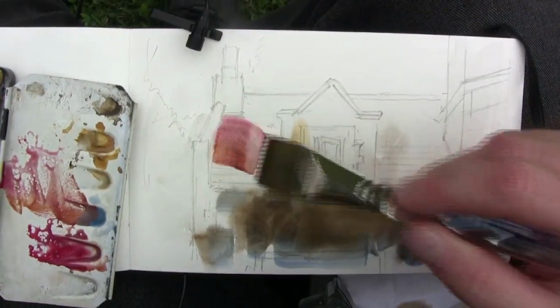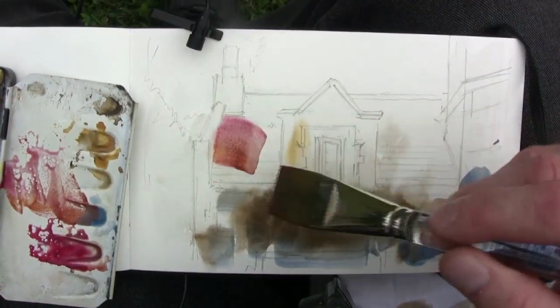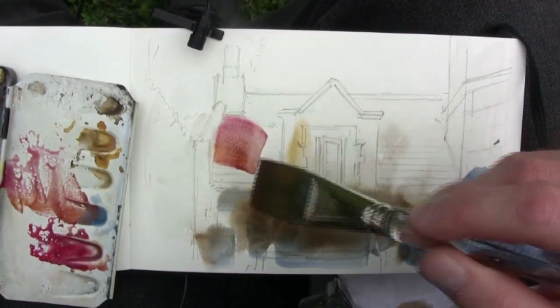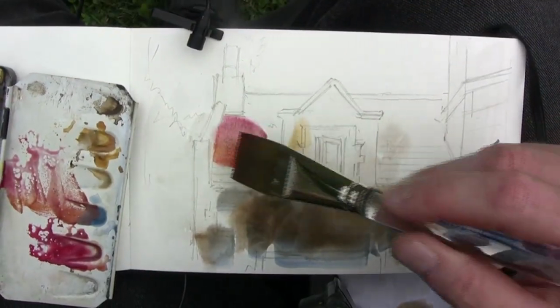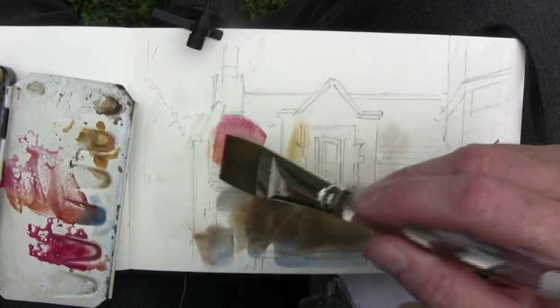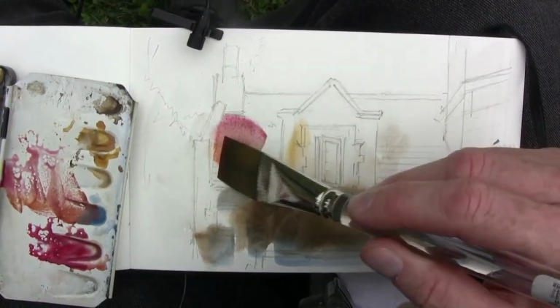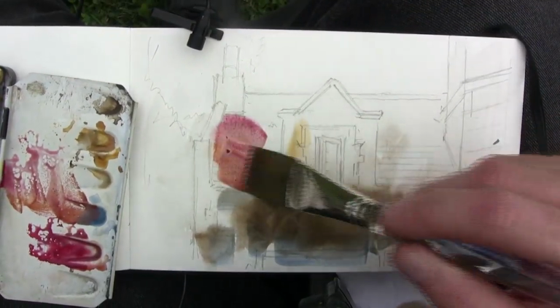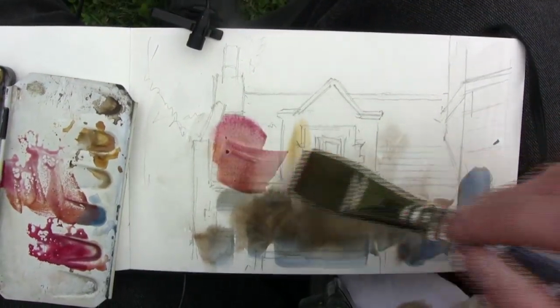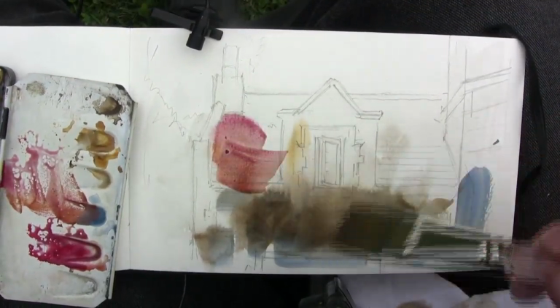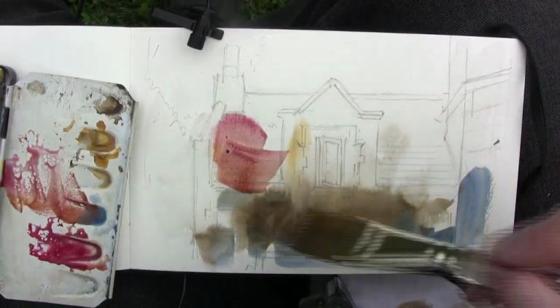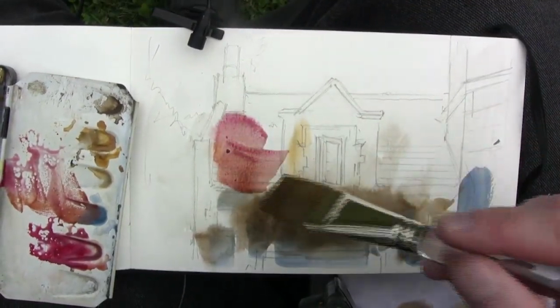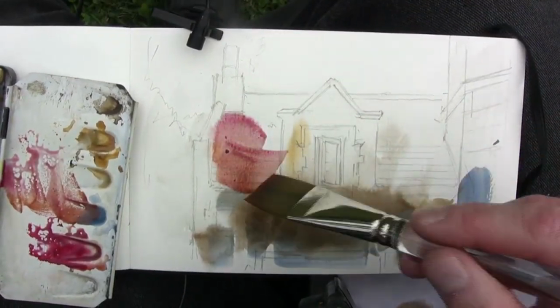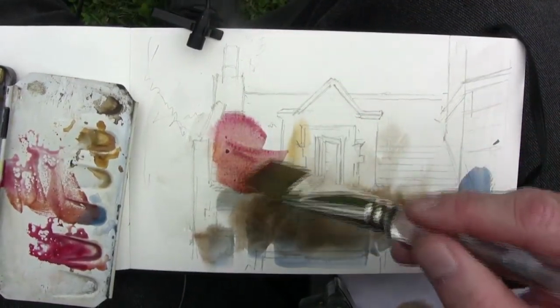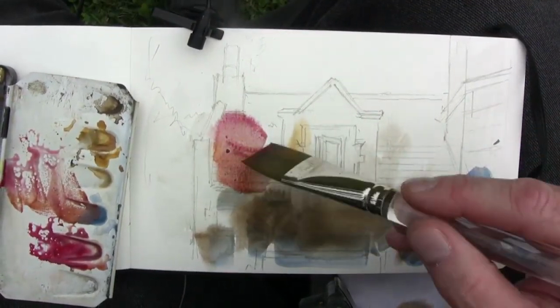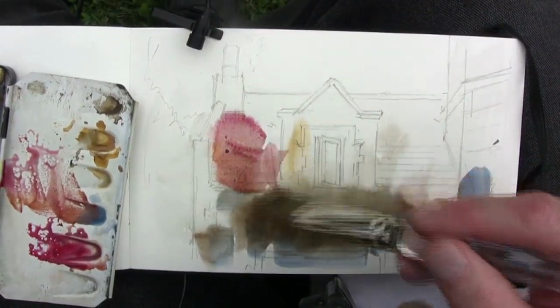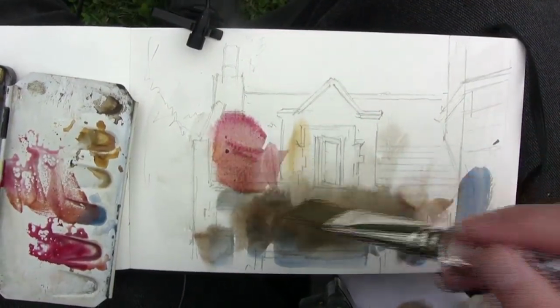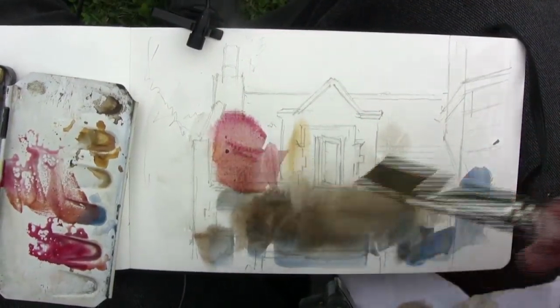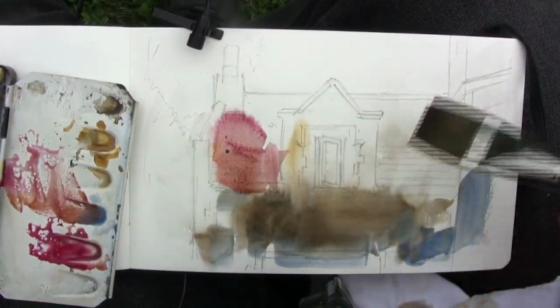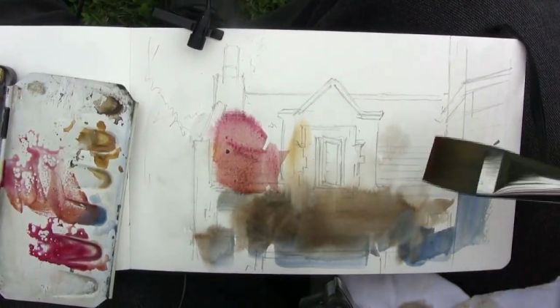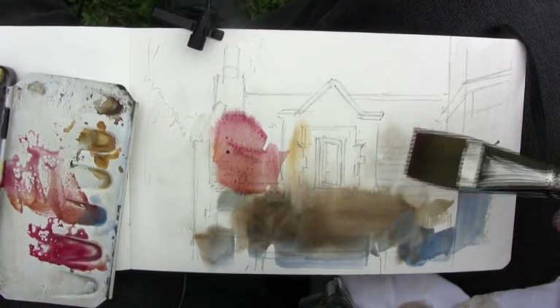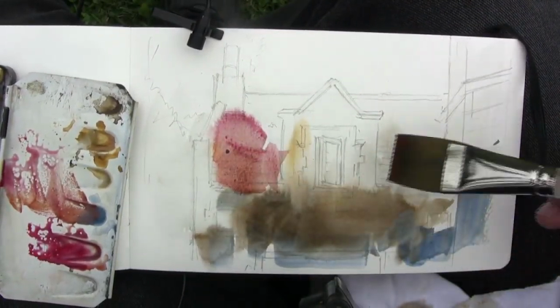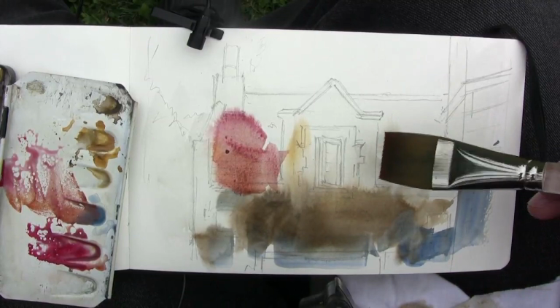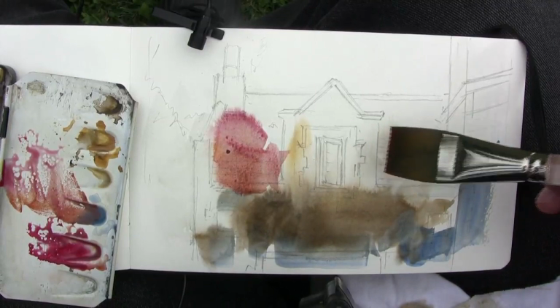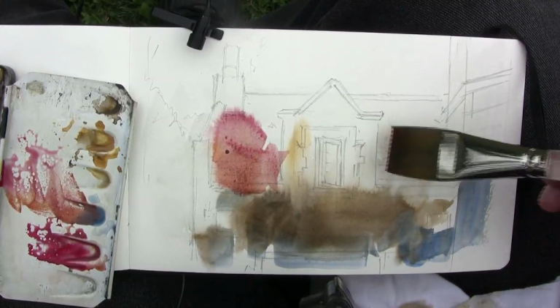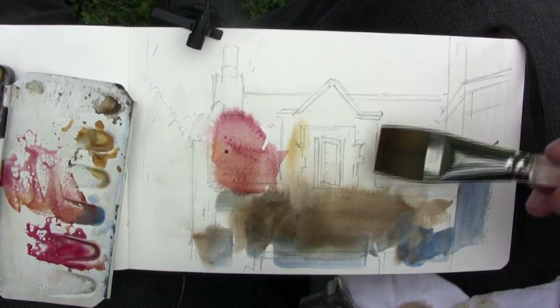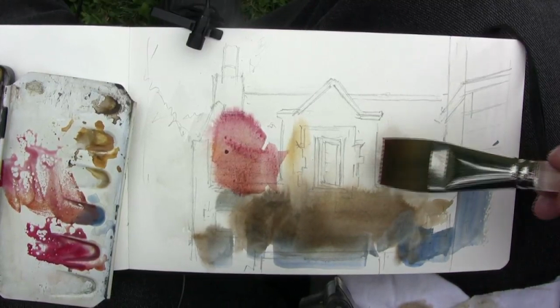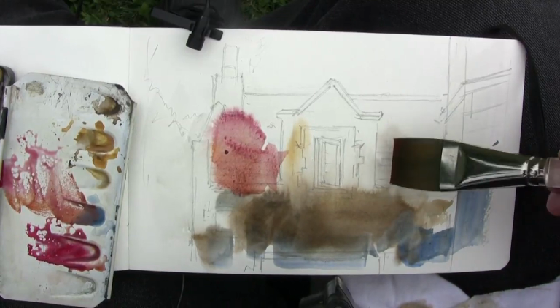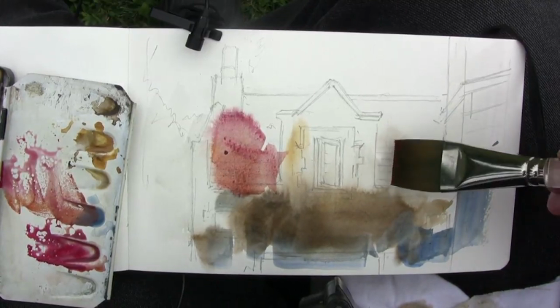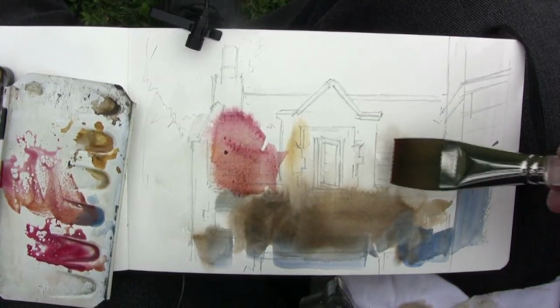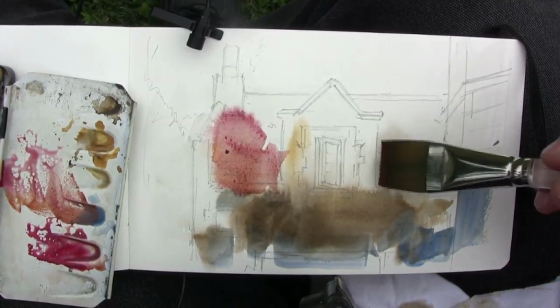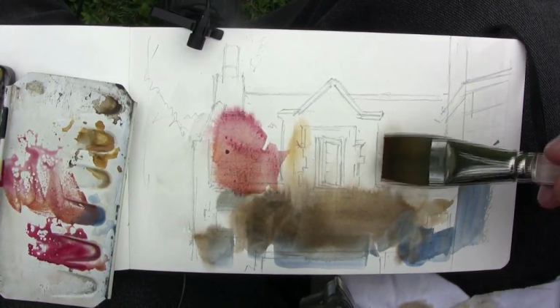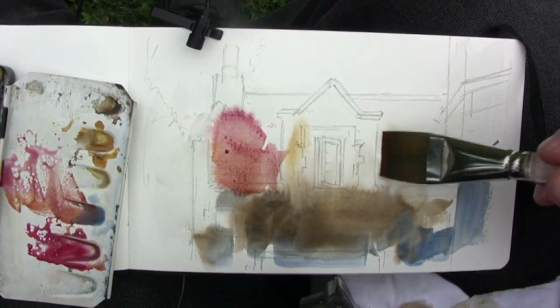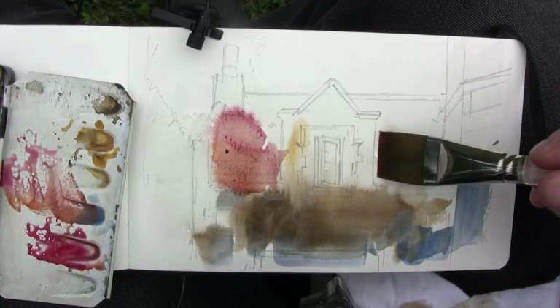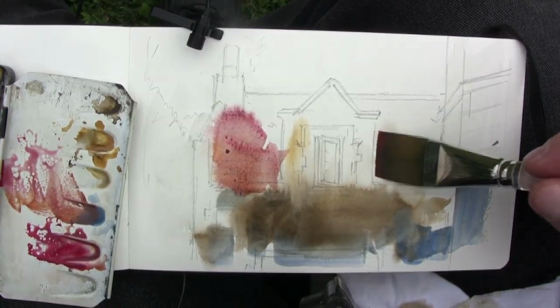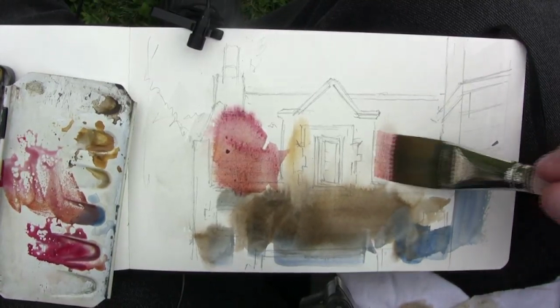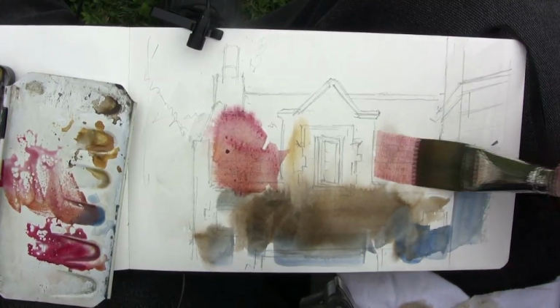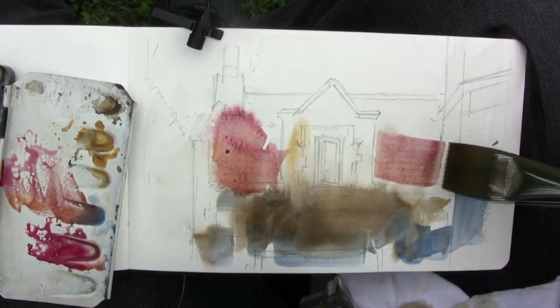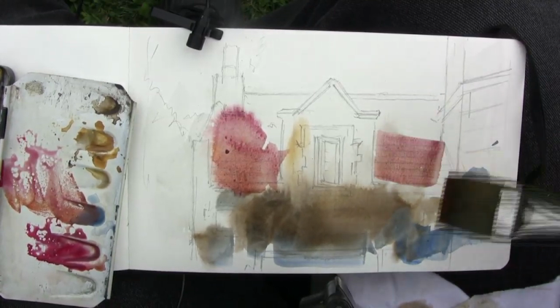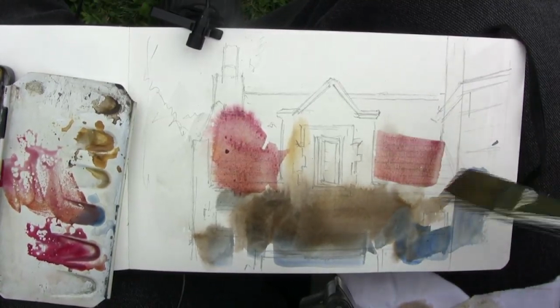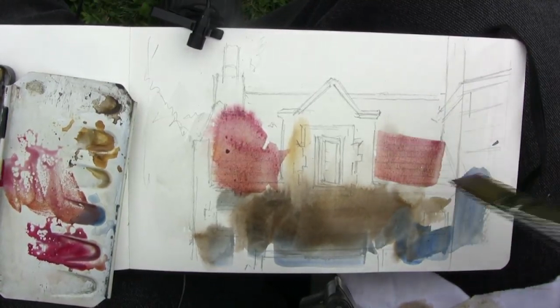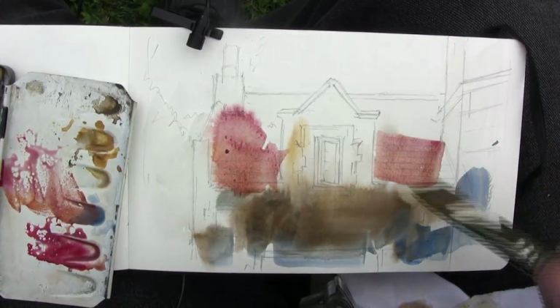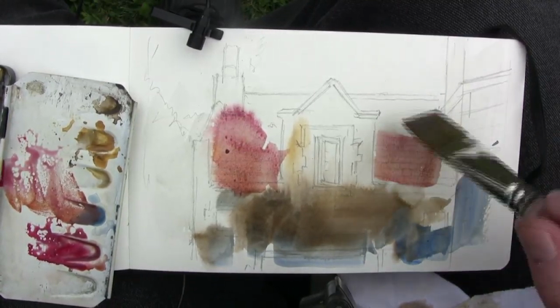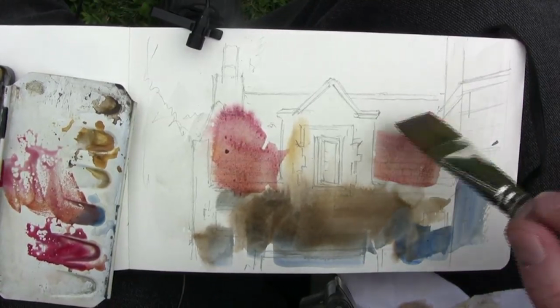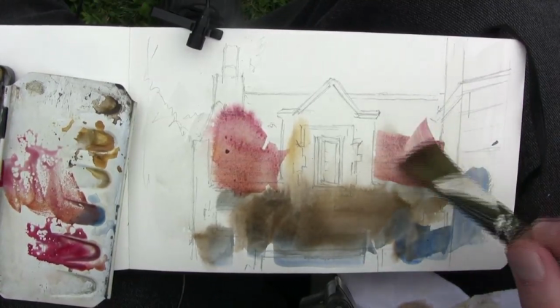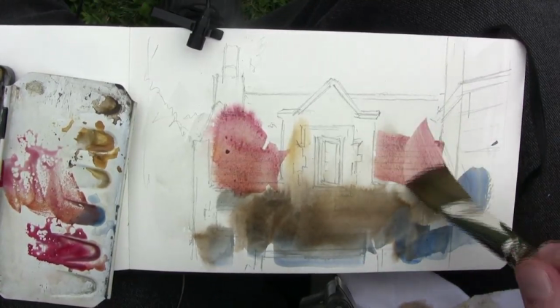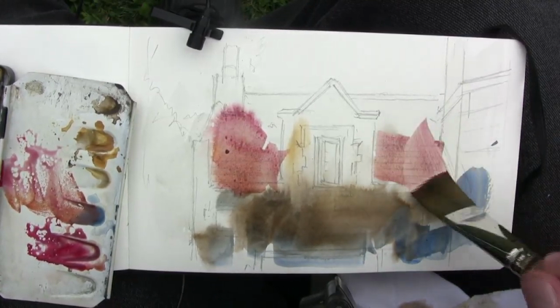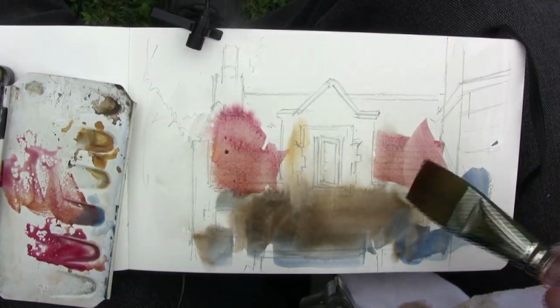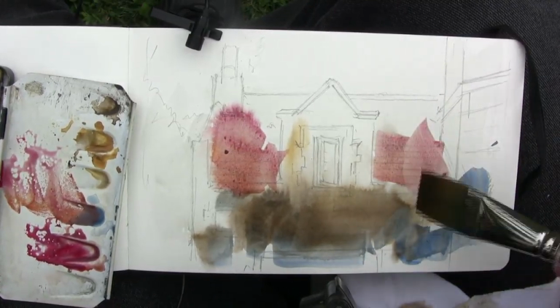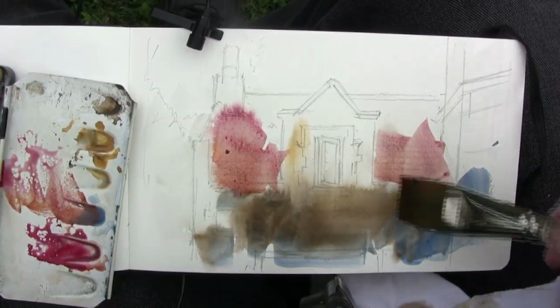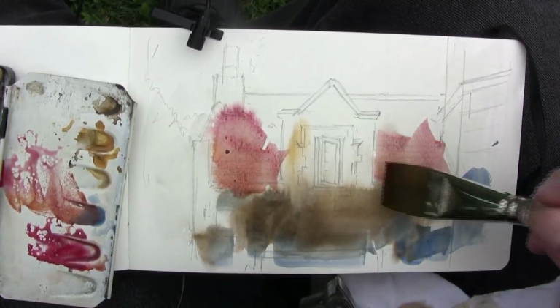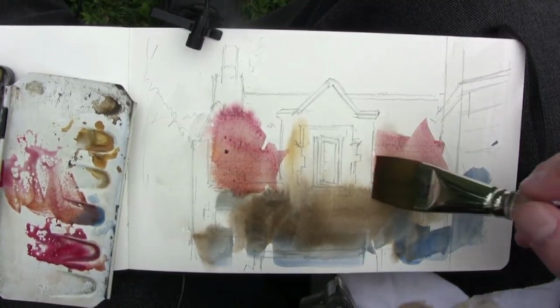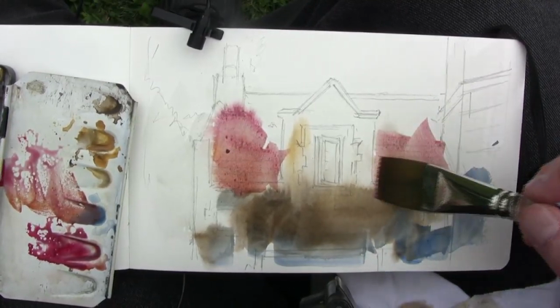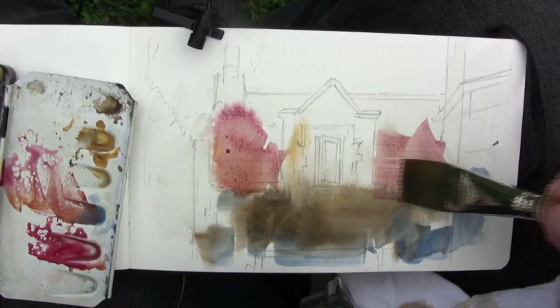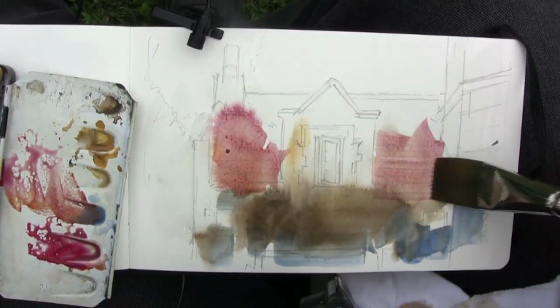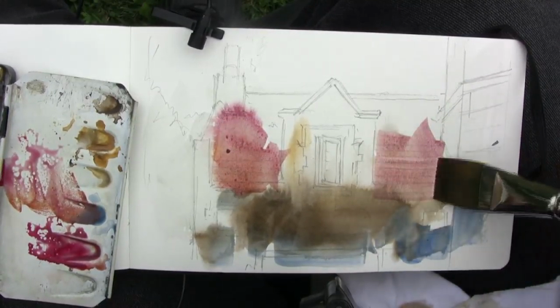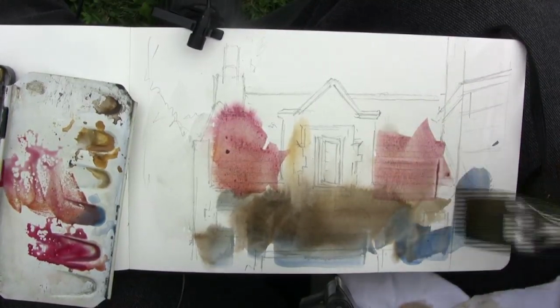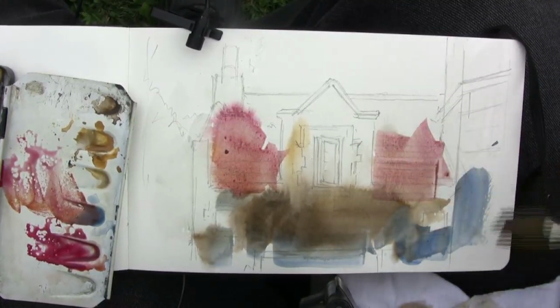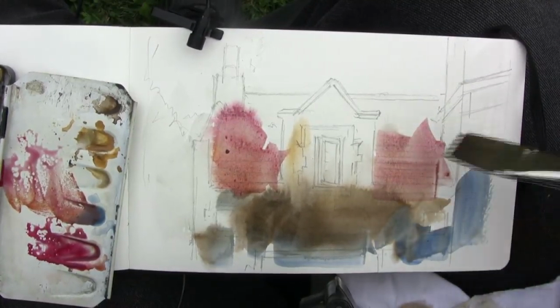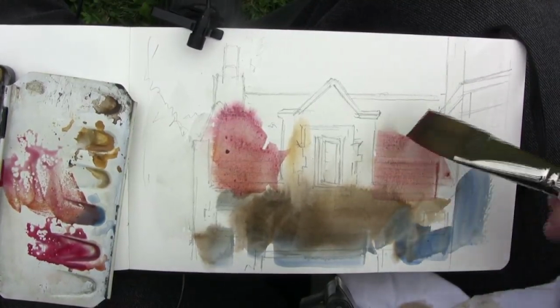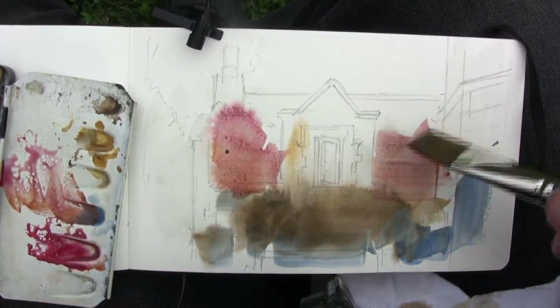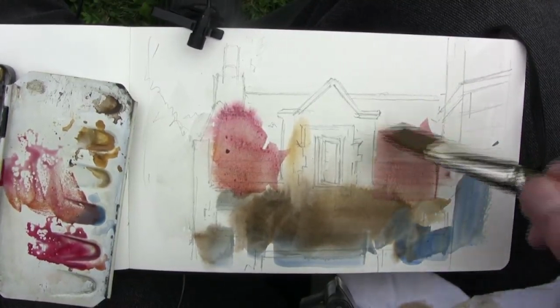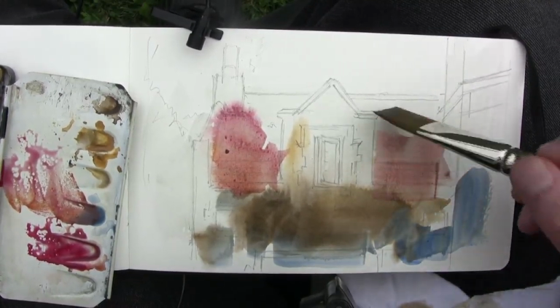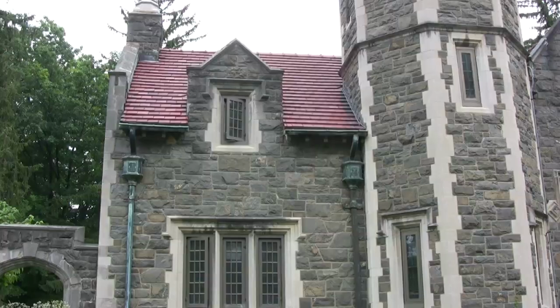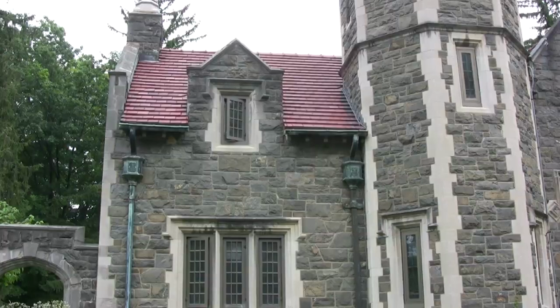Then I wet the entire surface, and with a large 1-inch brush, drop in colors fairly loosely over the surface.